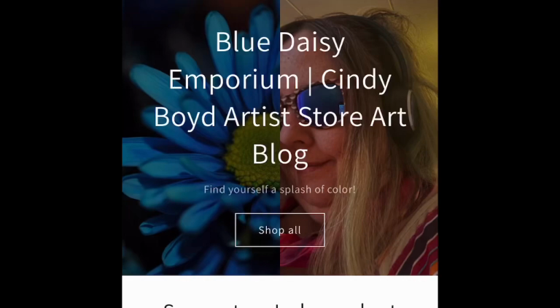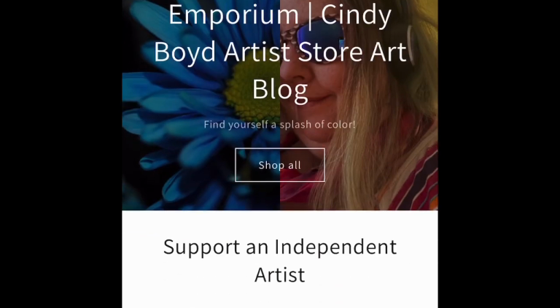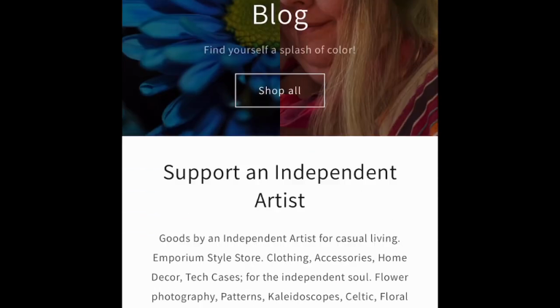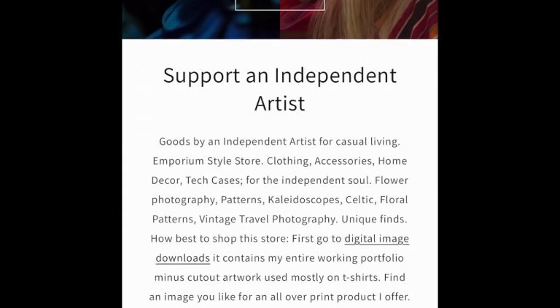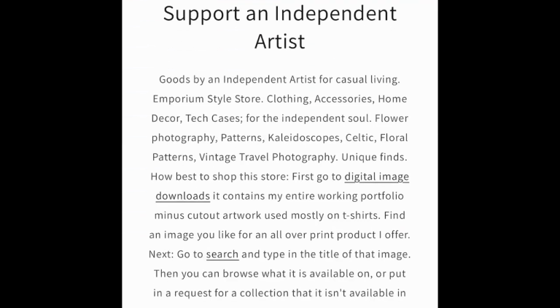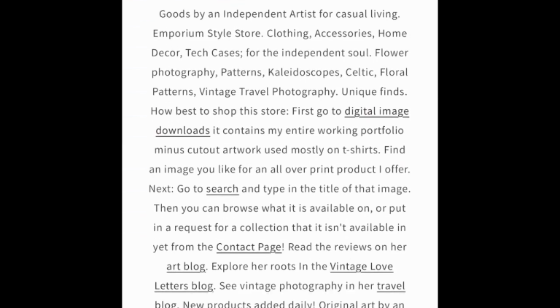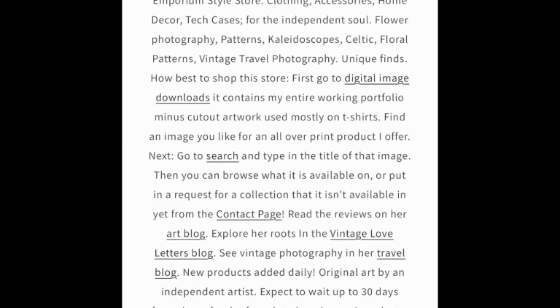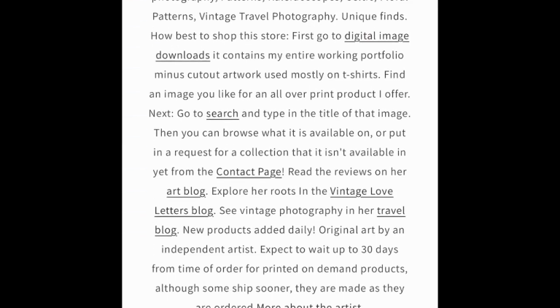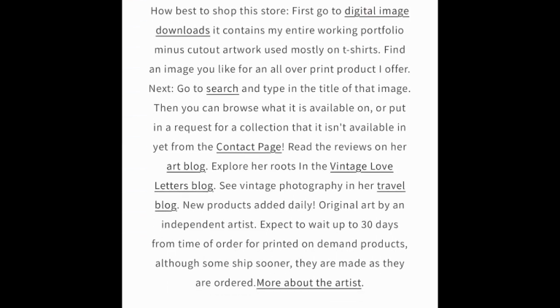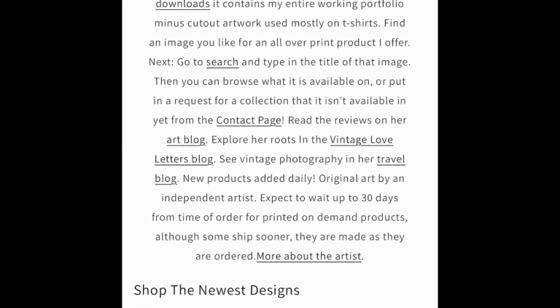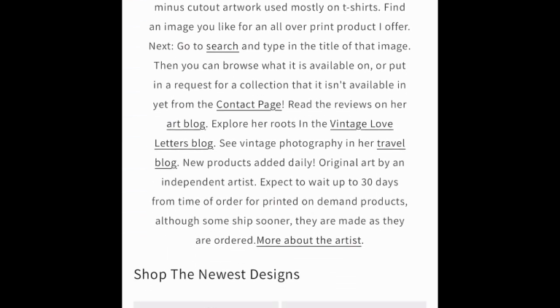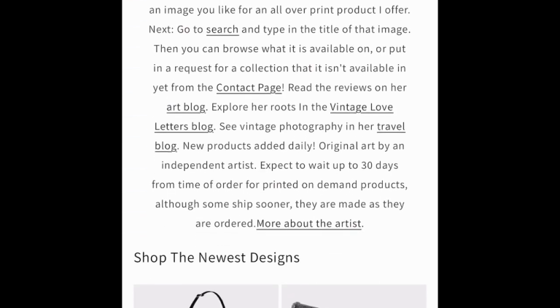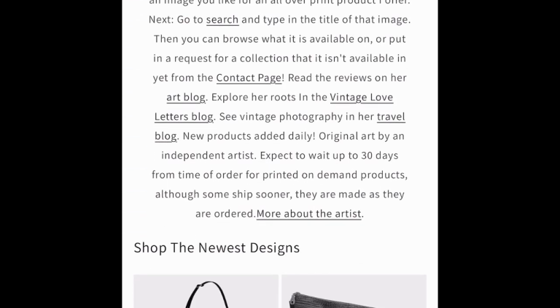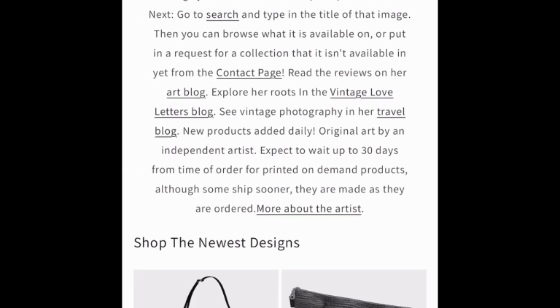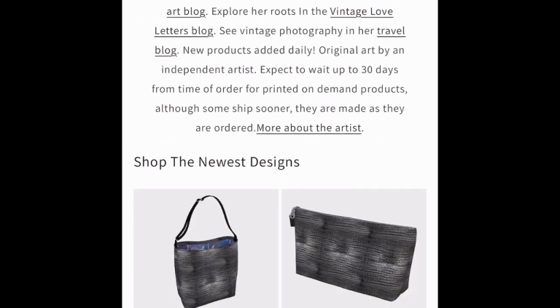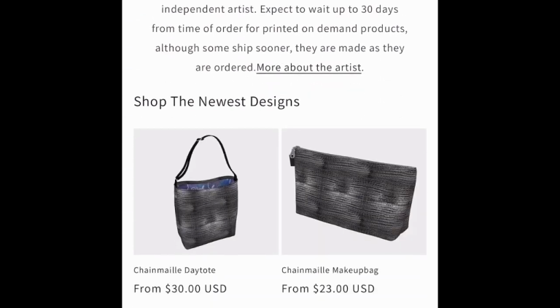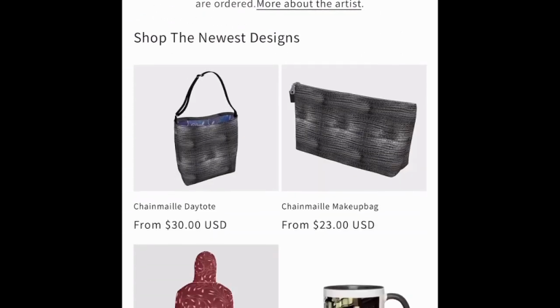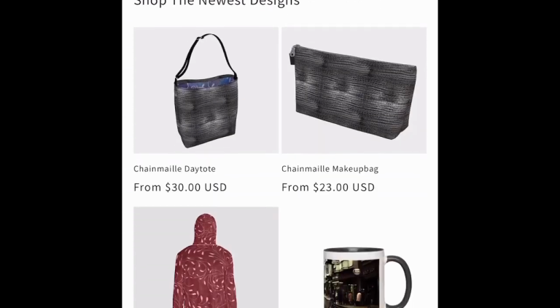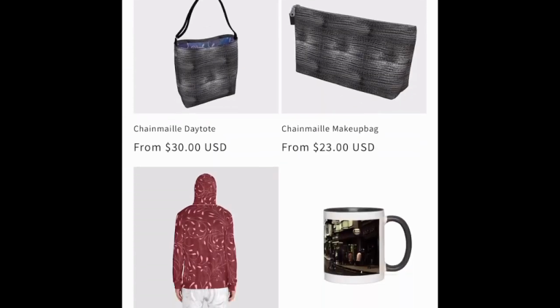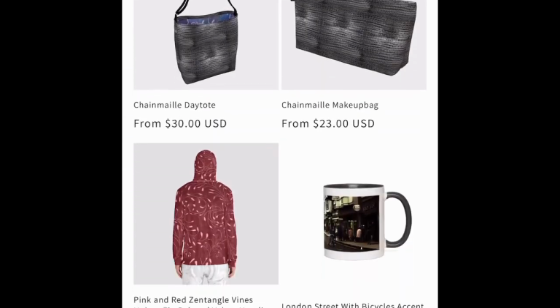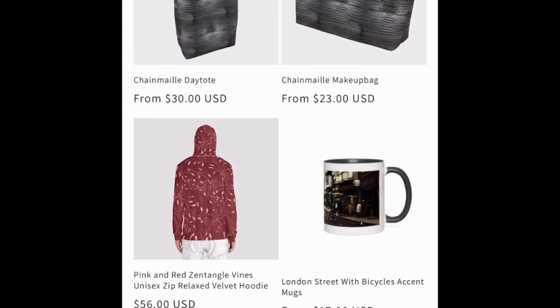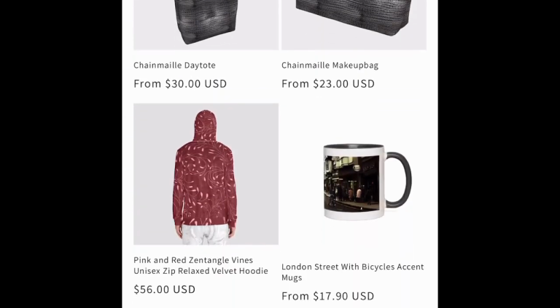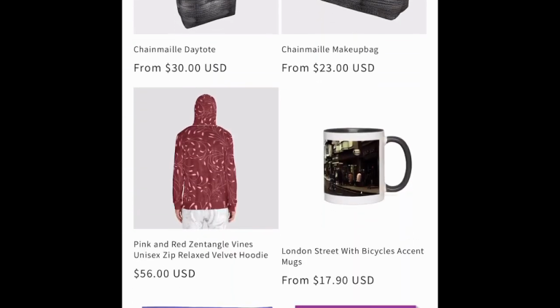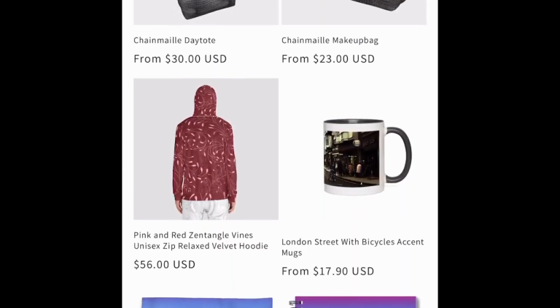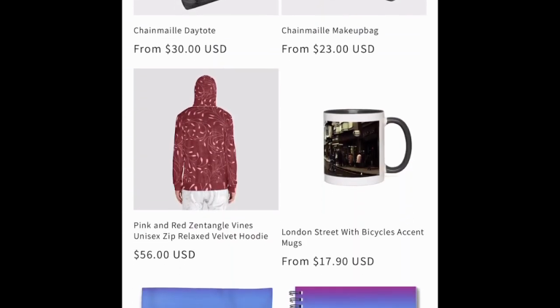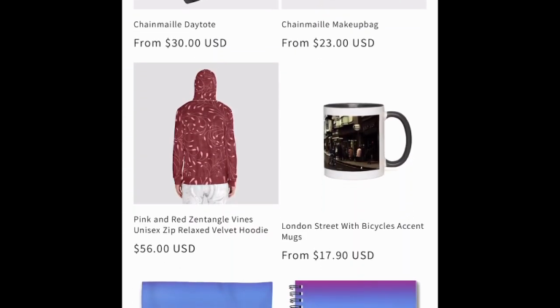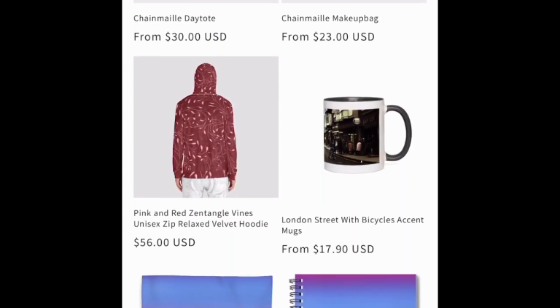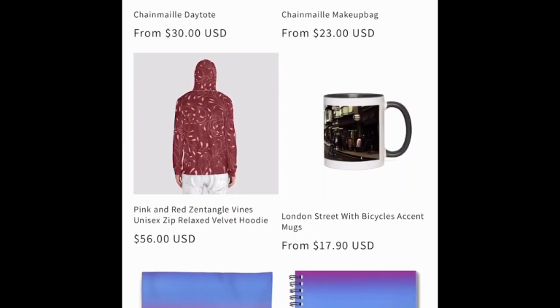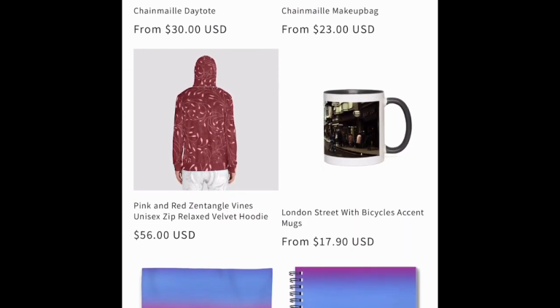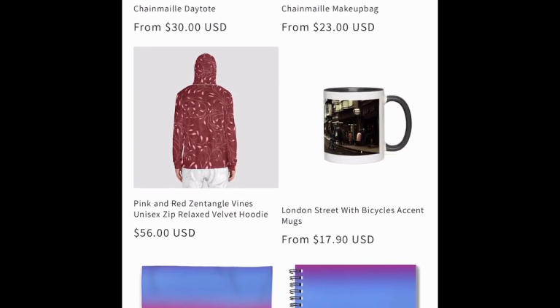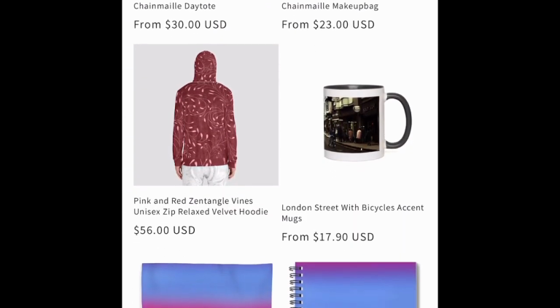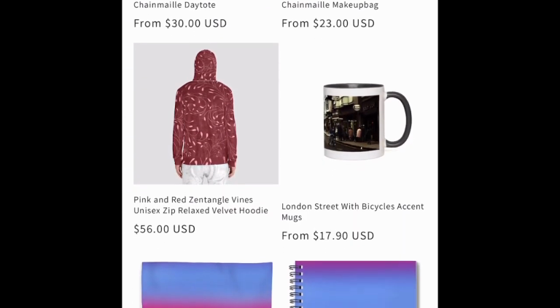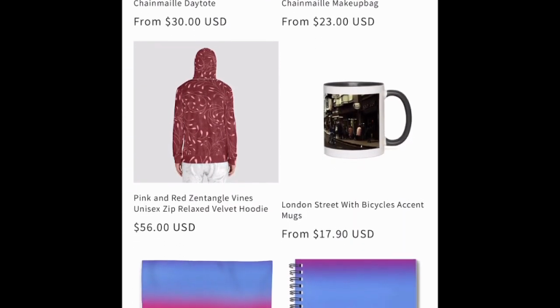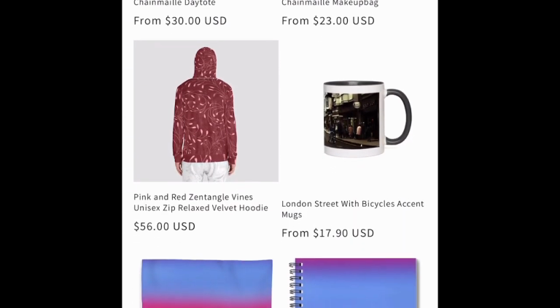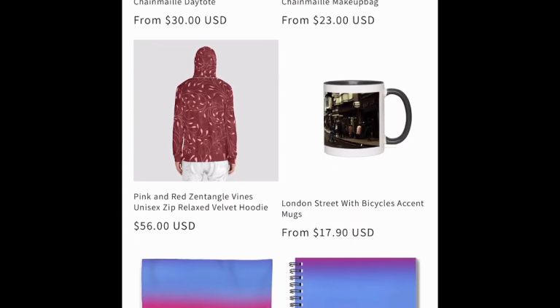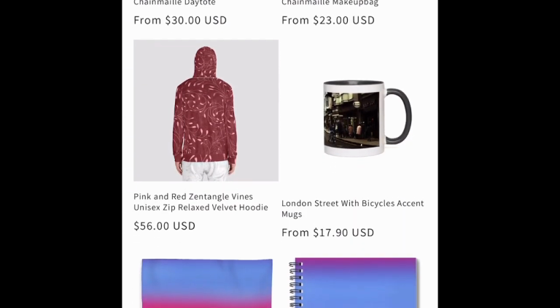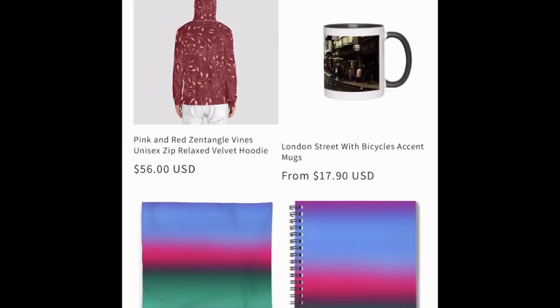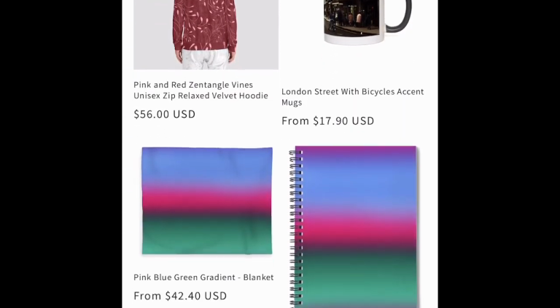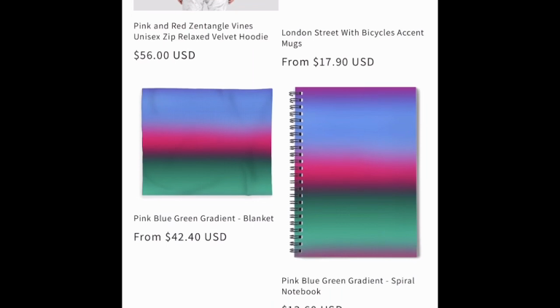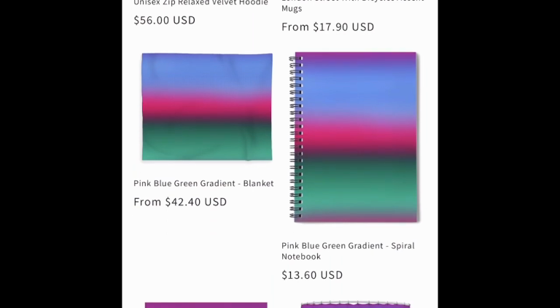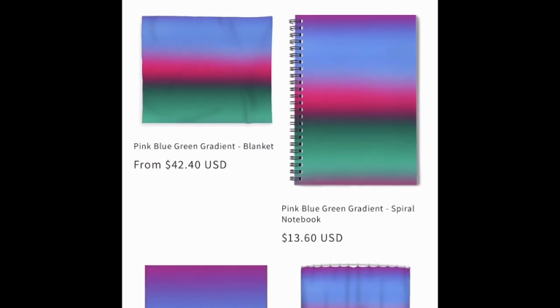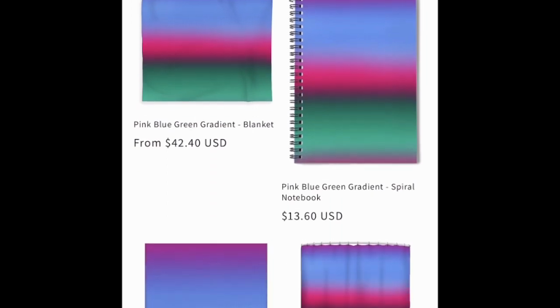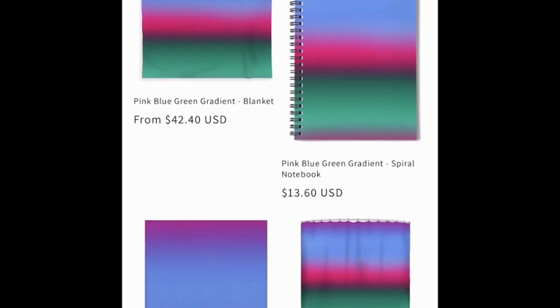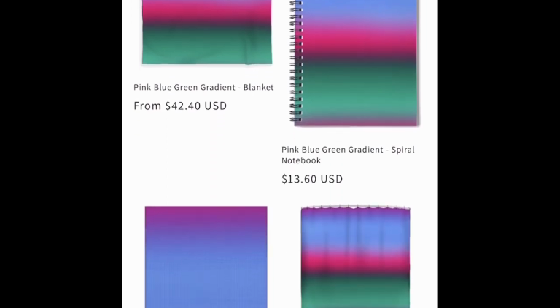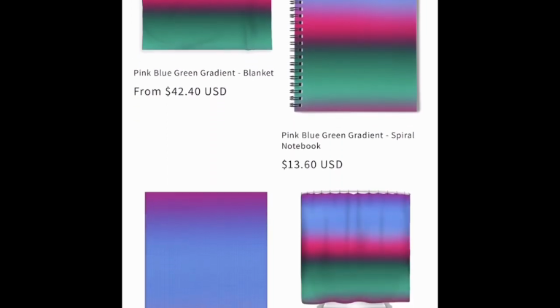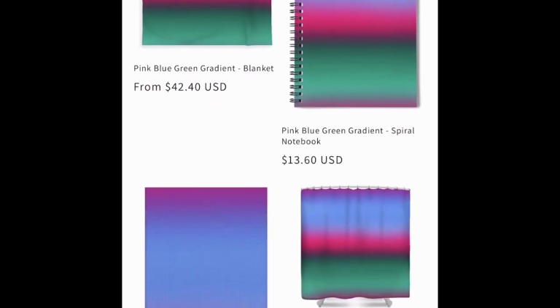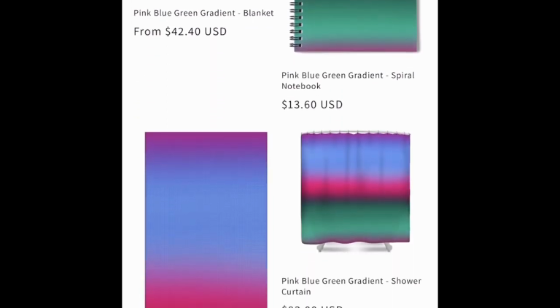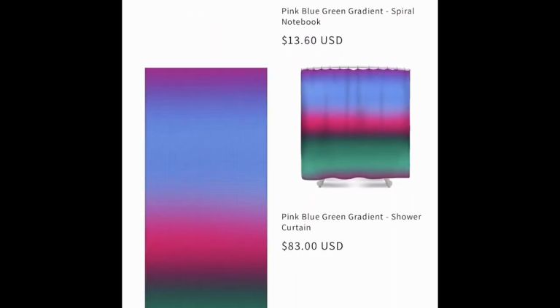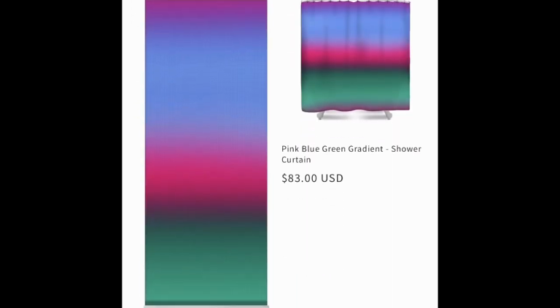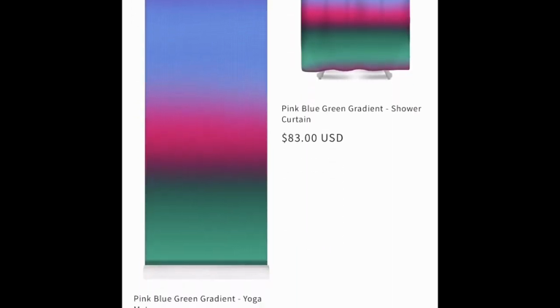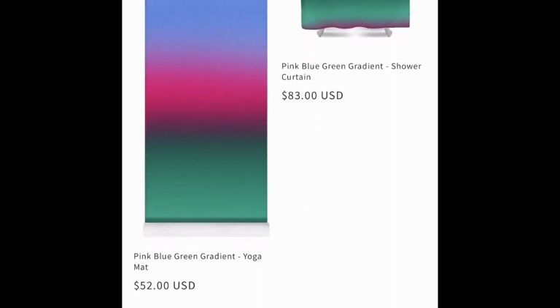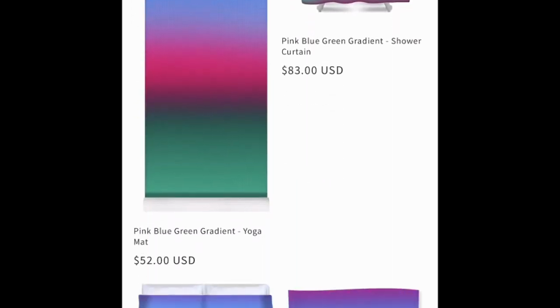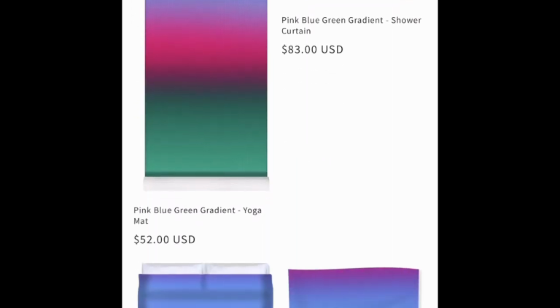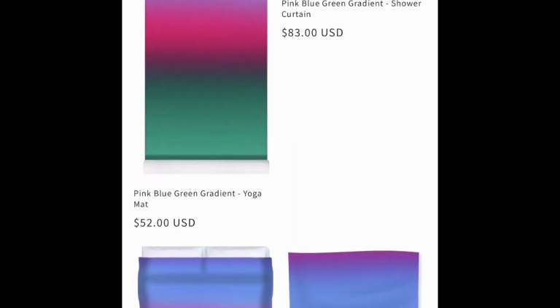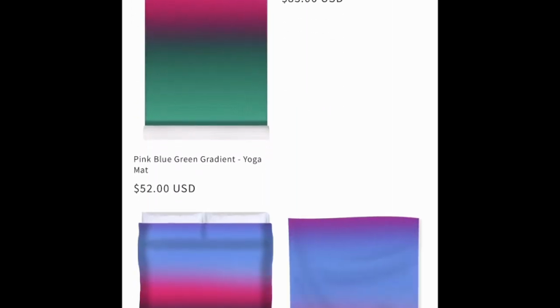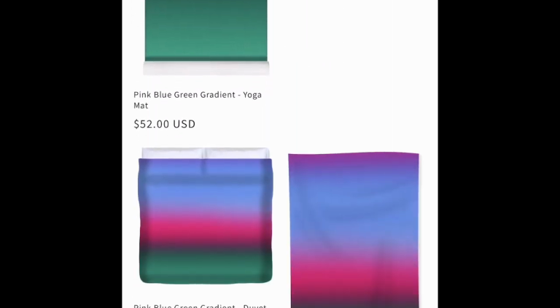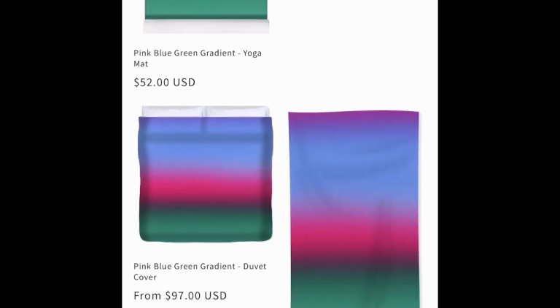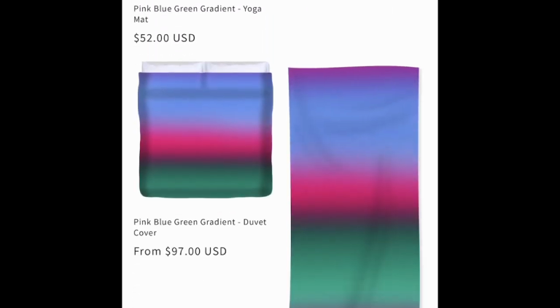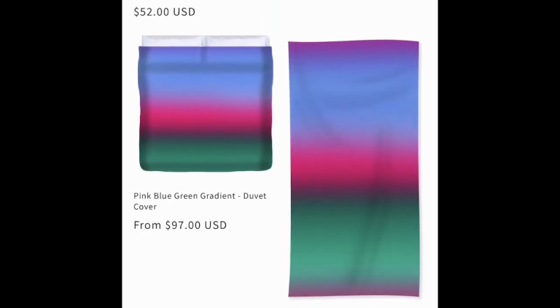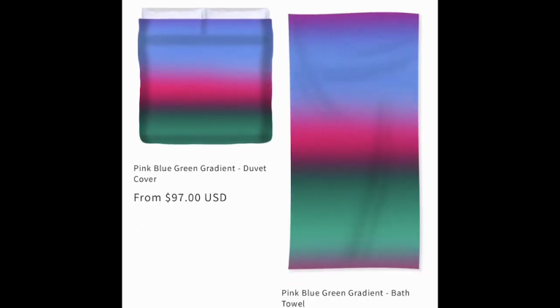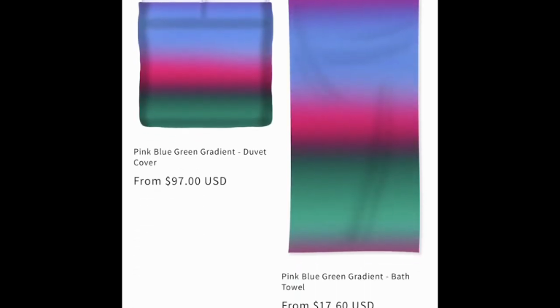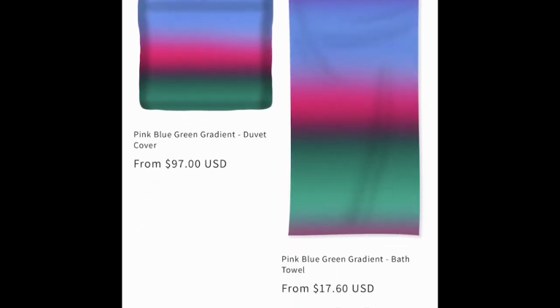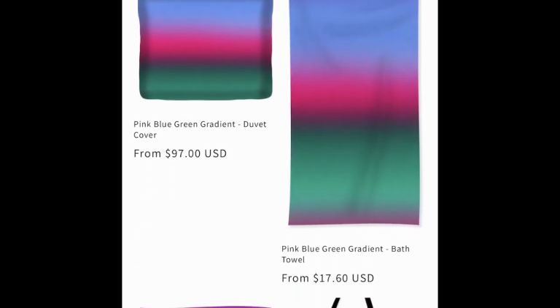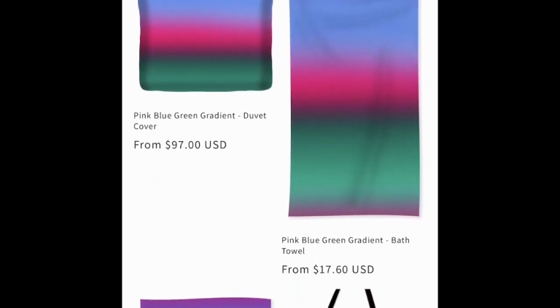Welcome to New Products Weekly for April 10th, 2023 on Blue Daisy Emporium.